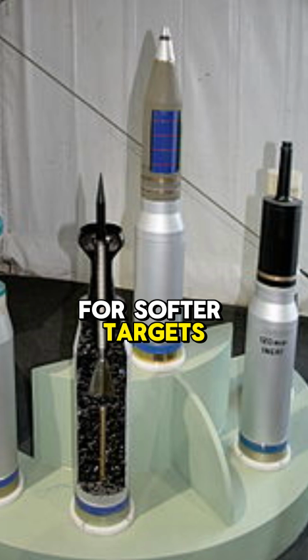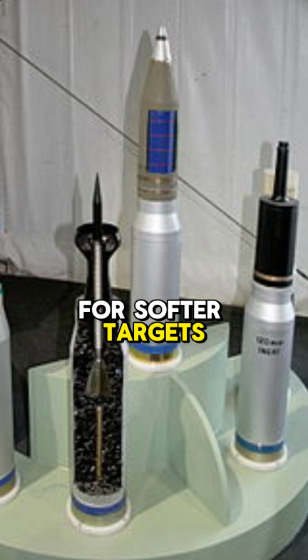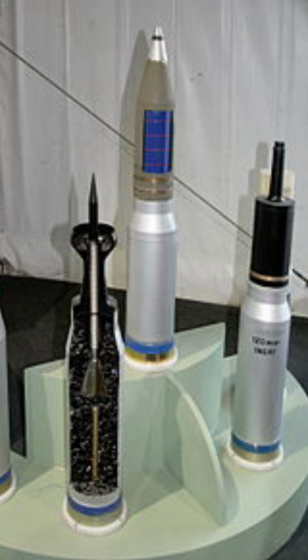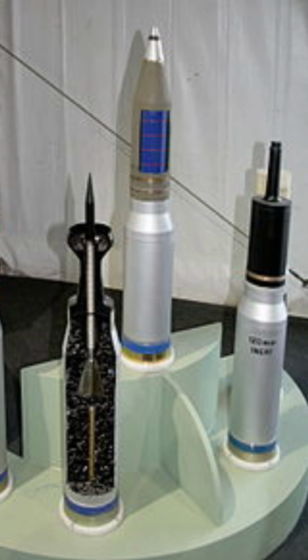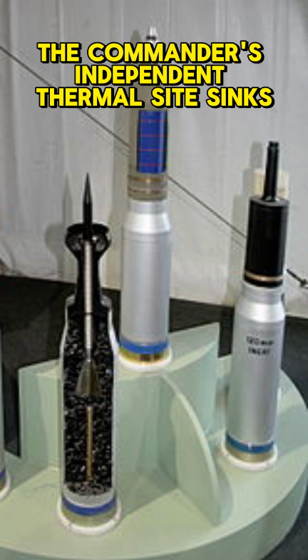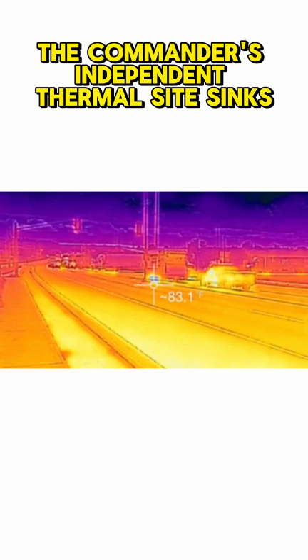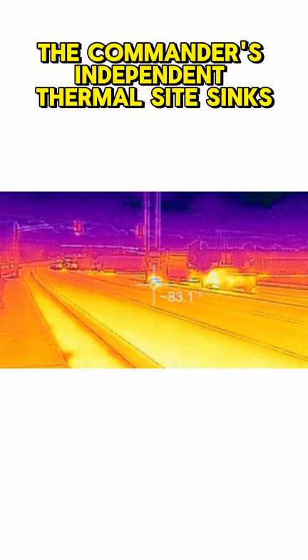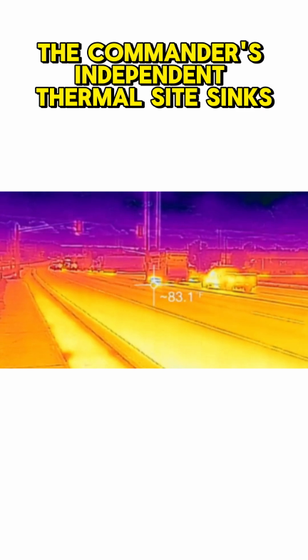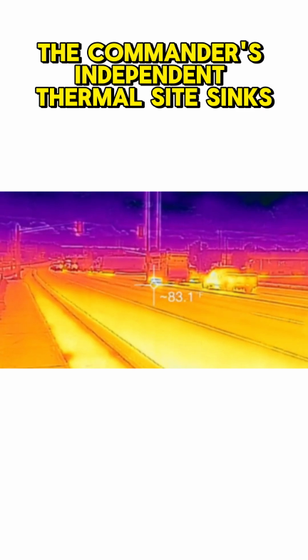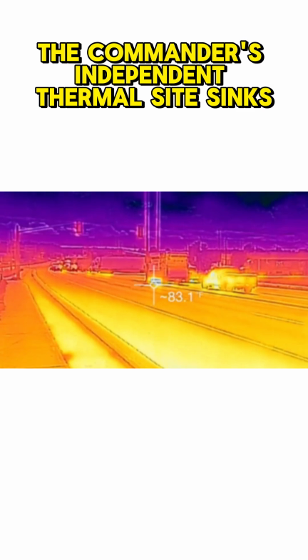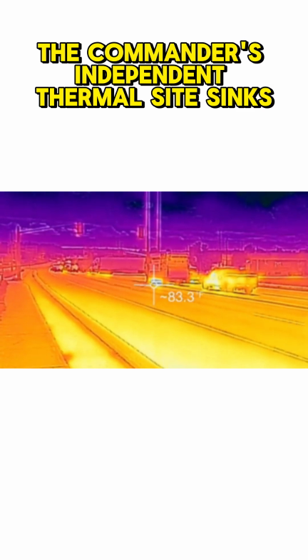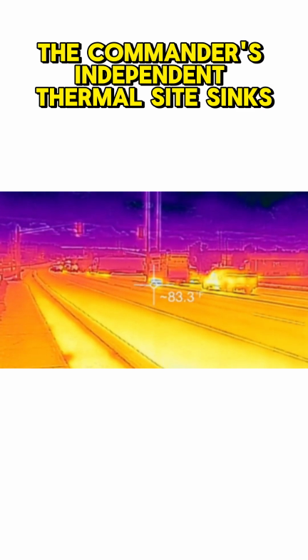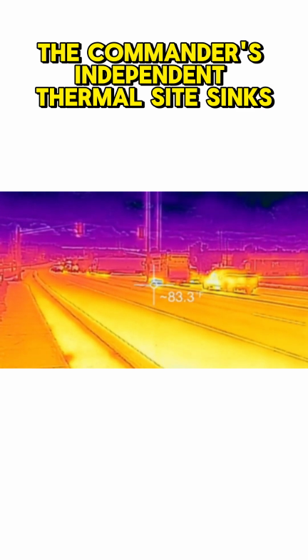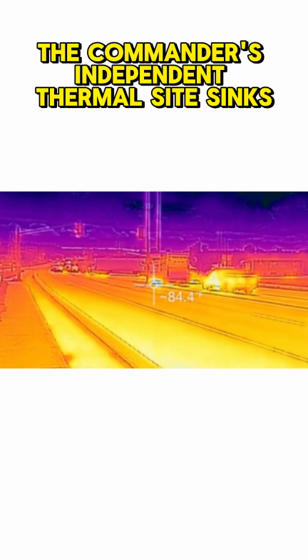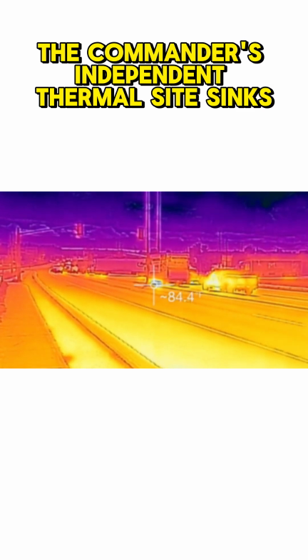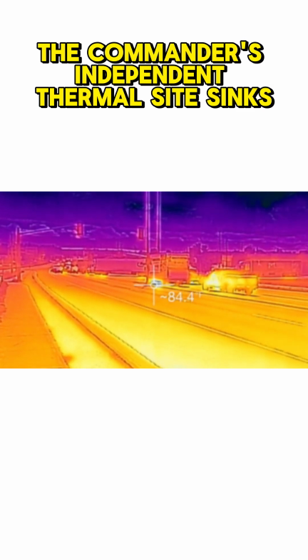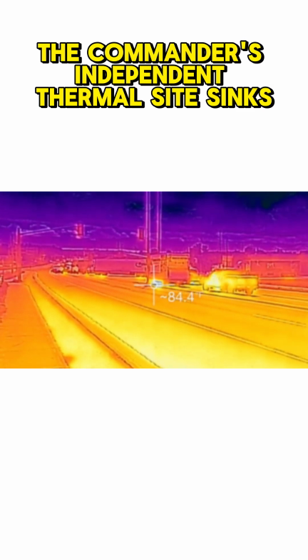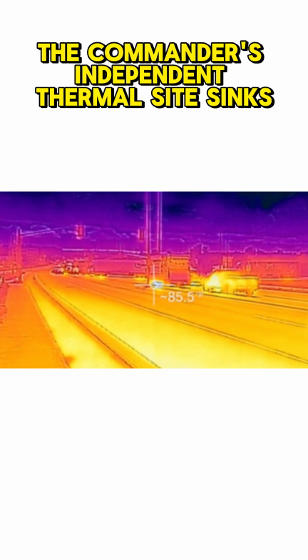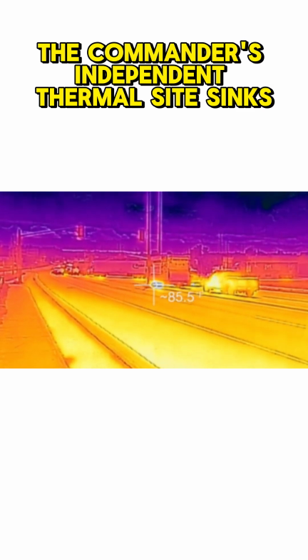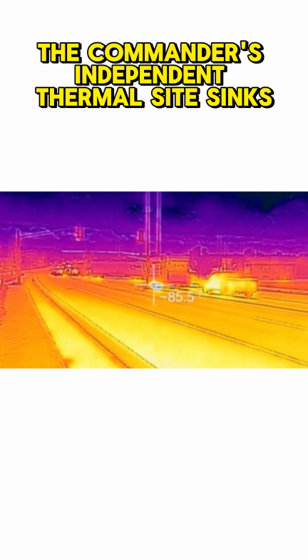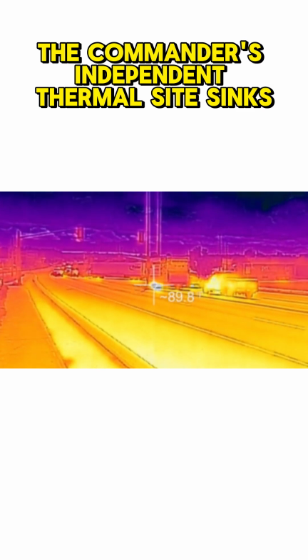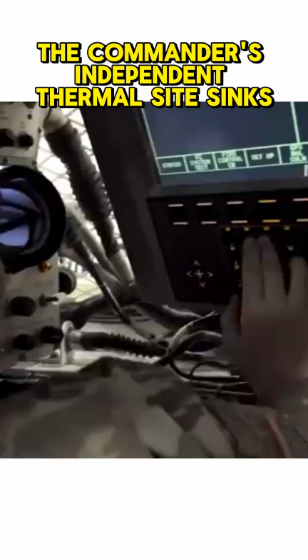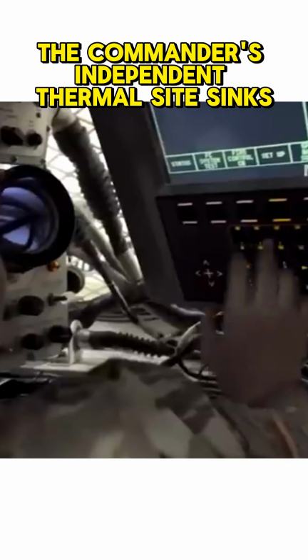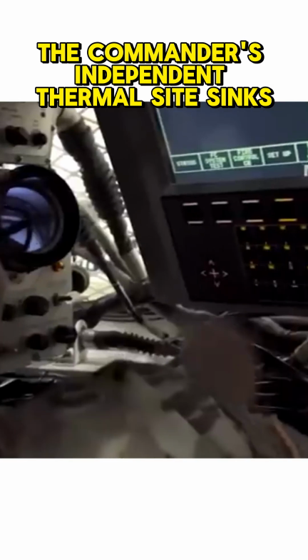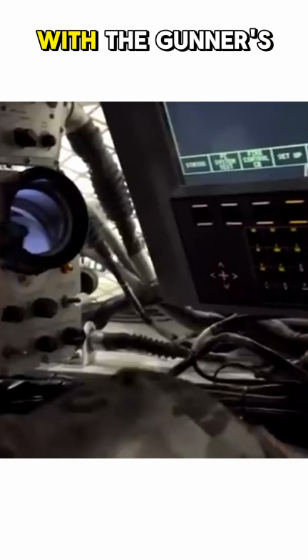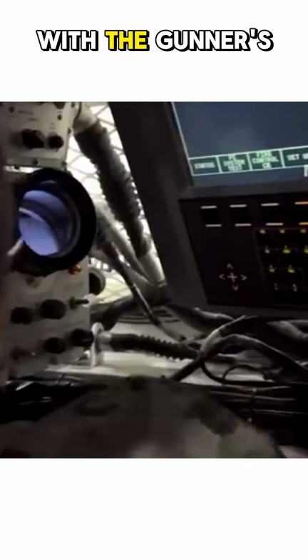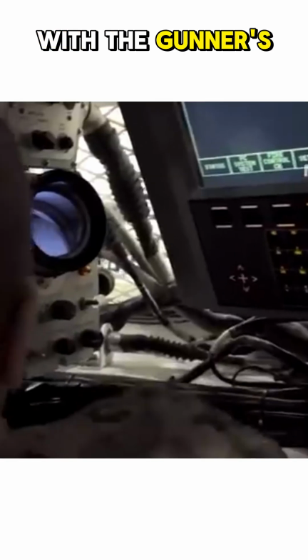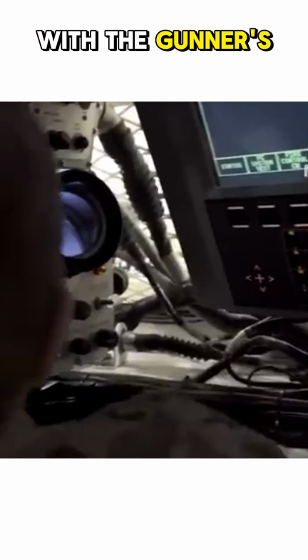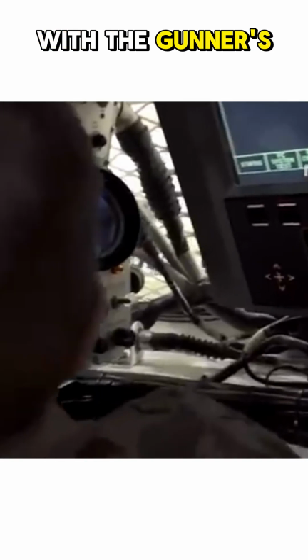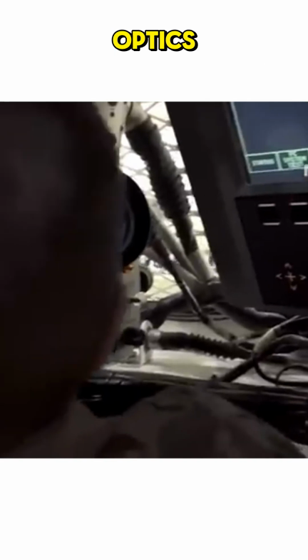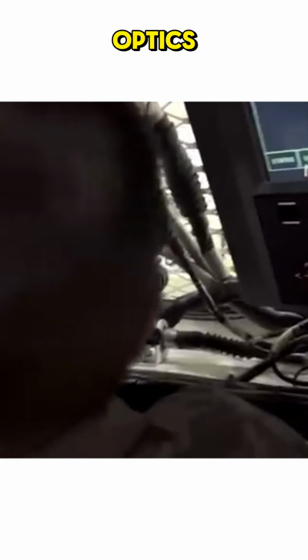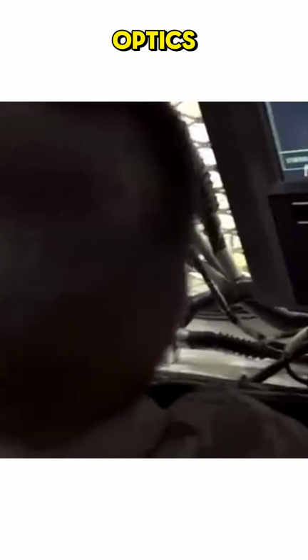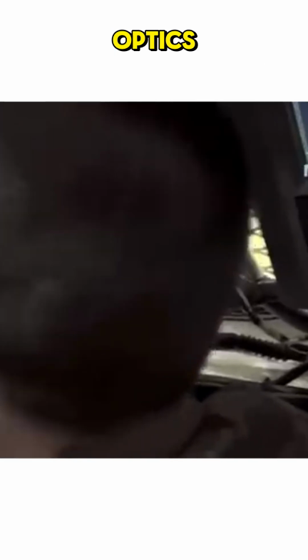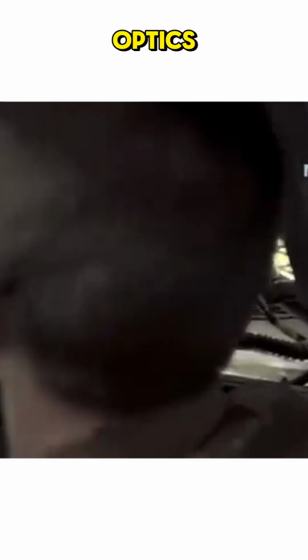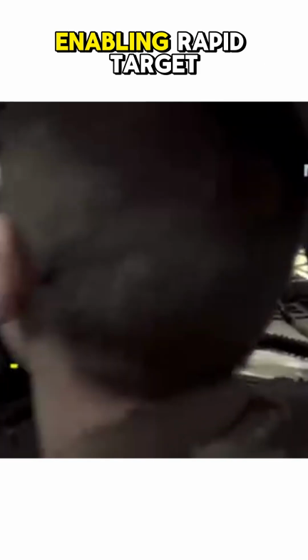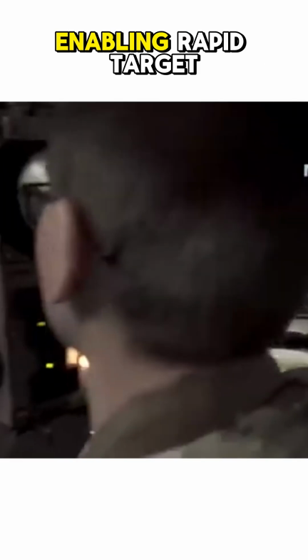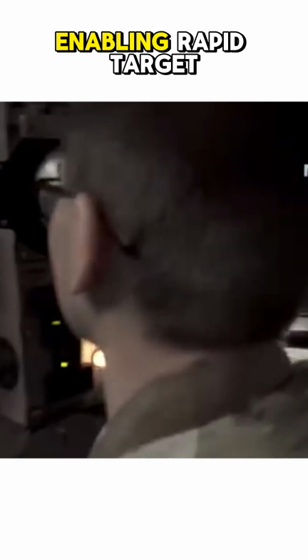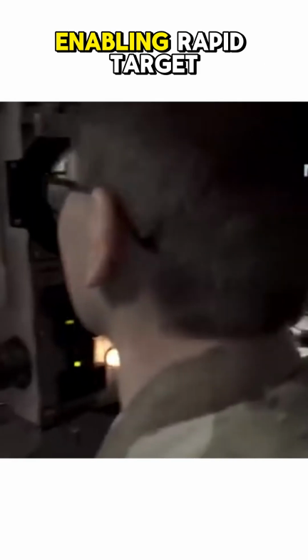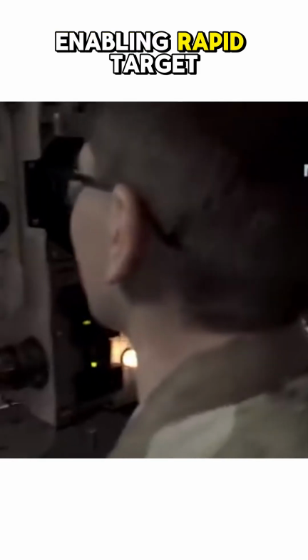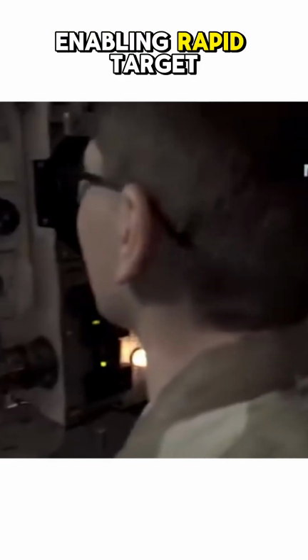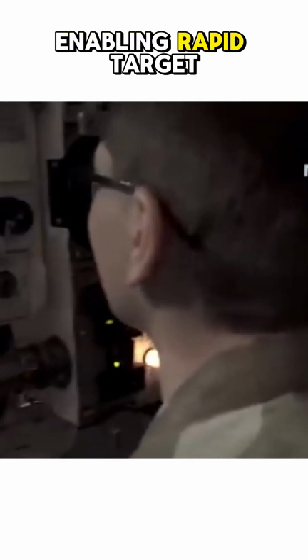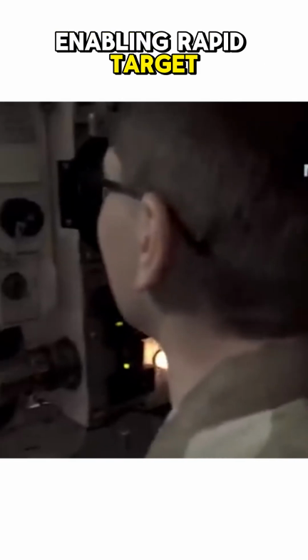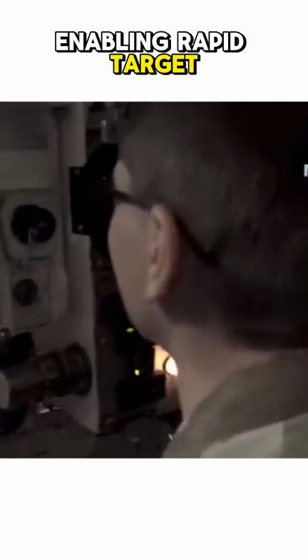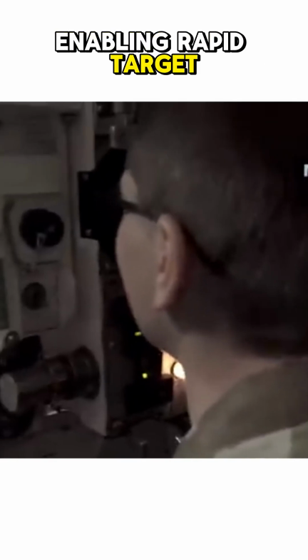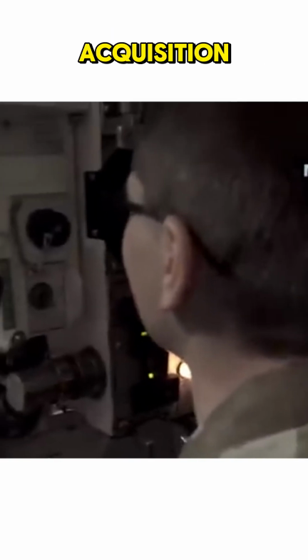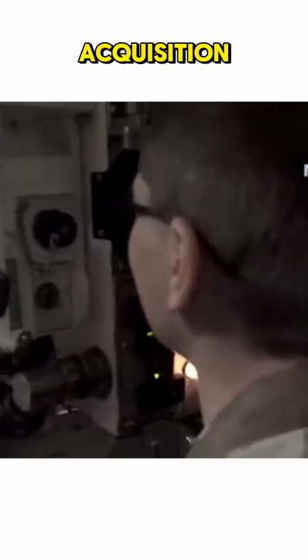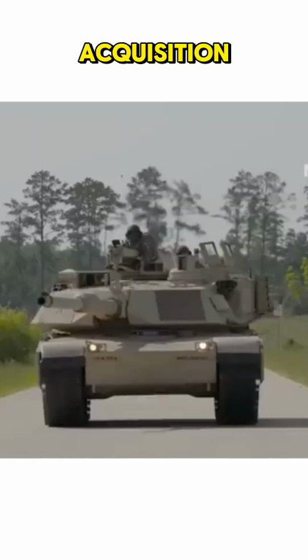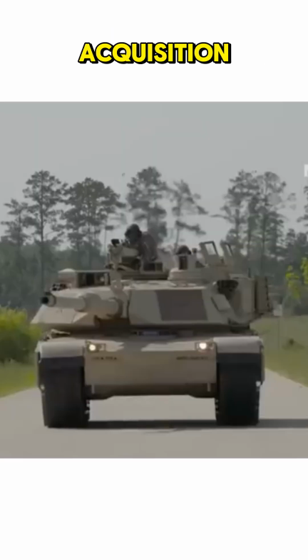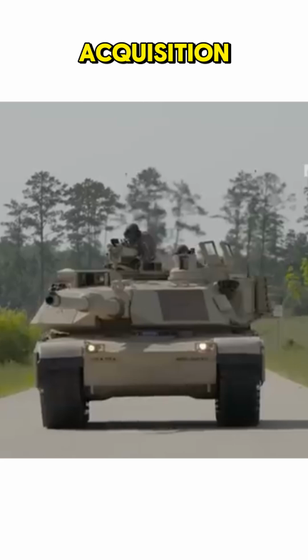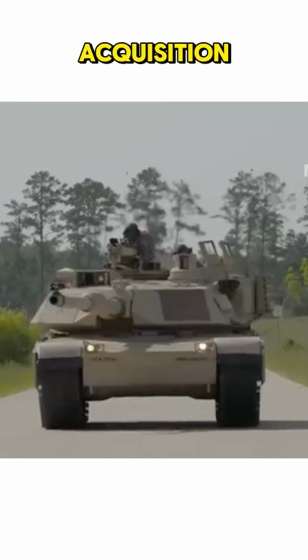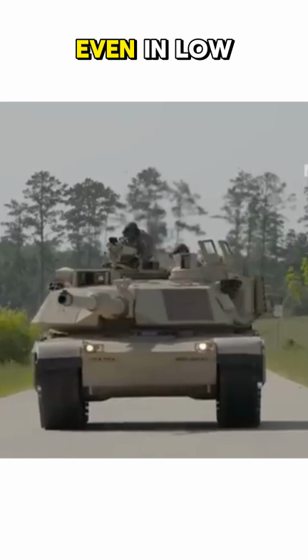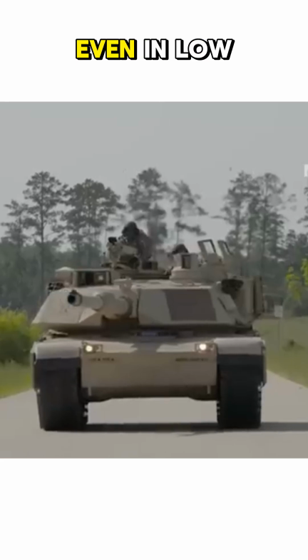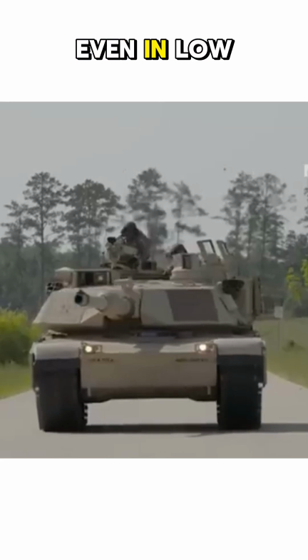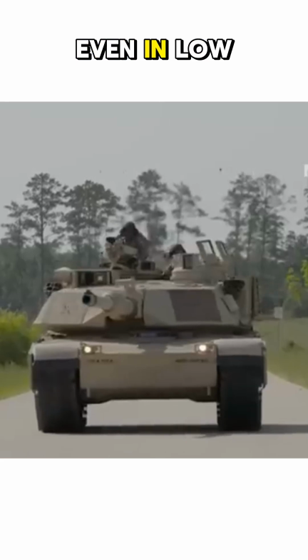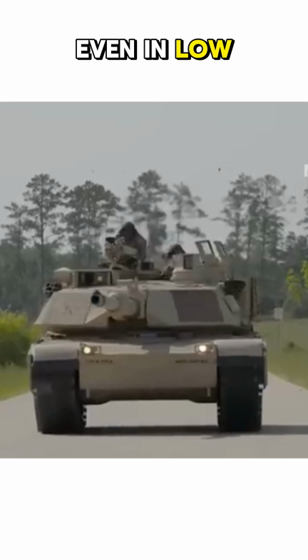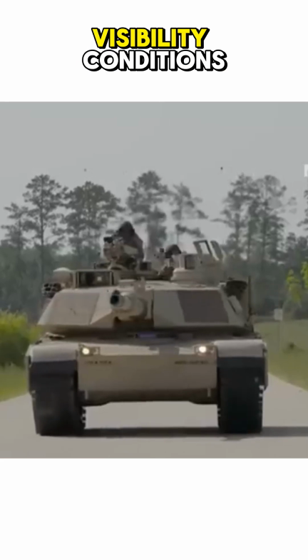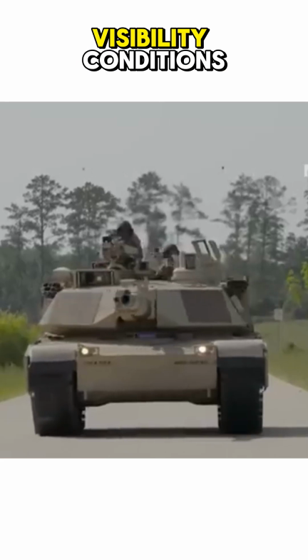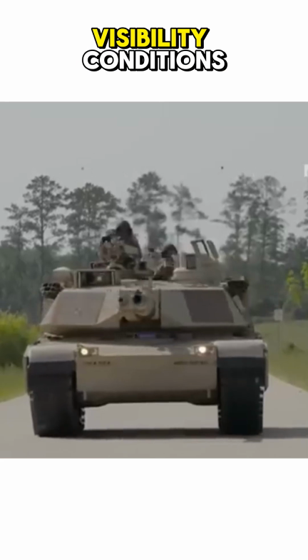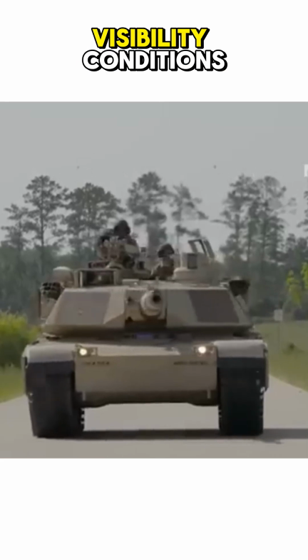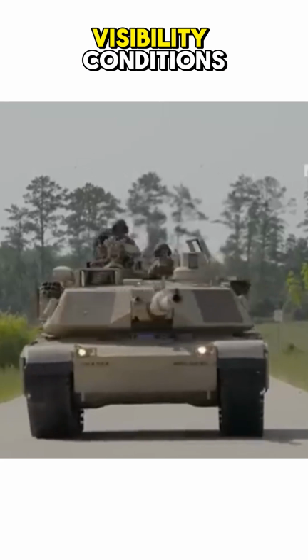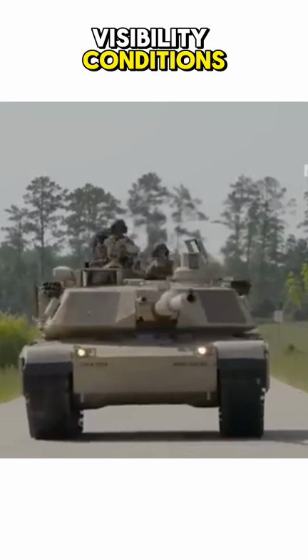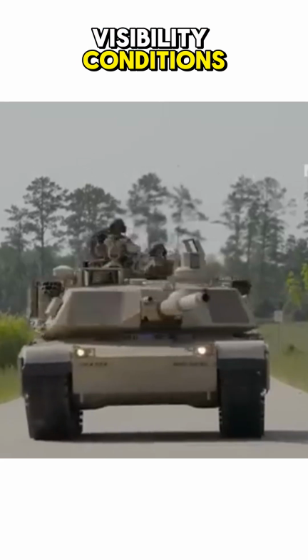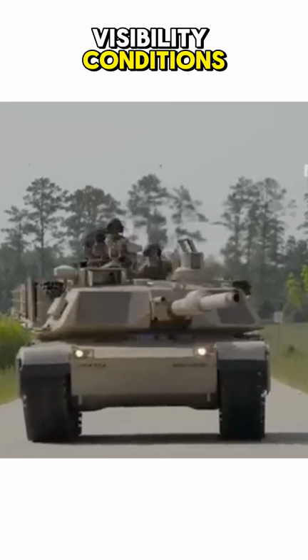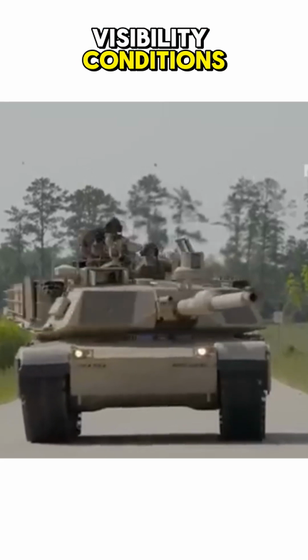The commander's independent thermal sights sync with the gunner's optics, enabling rapid target acquisition even in low-visibility conditions.